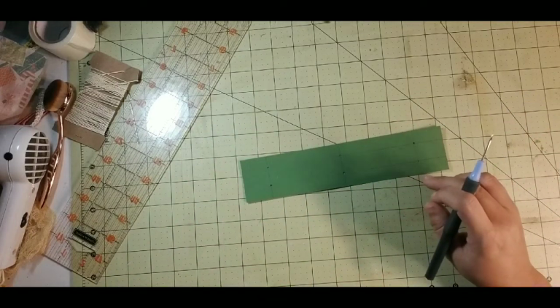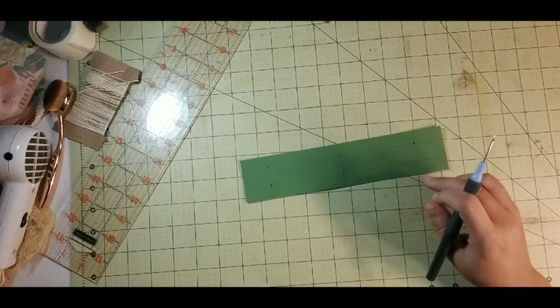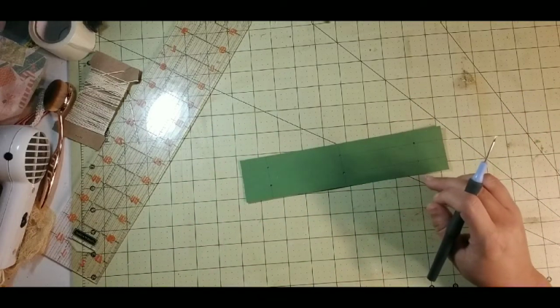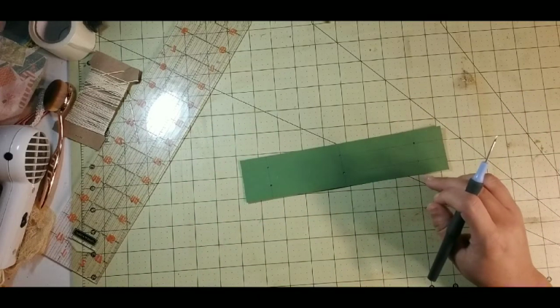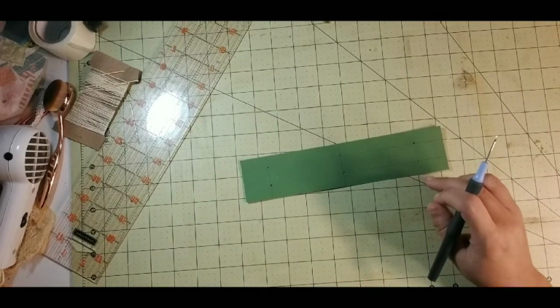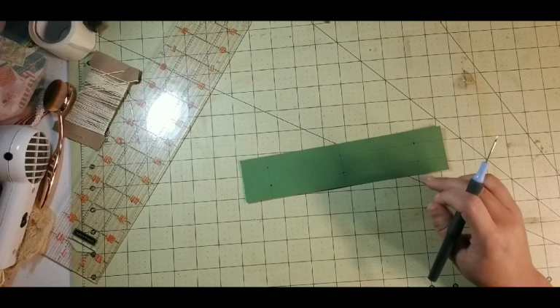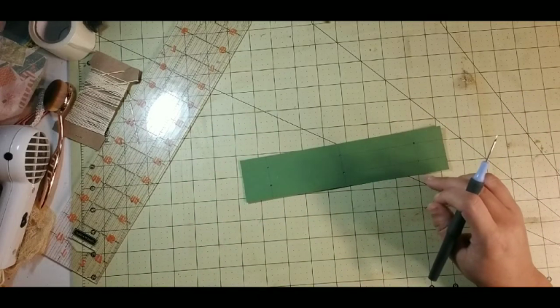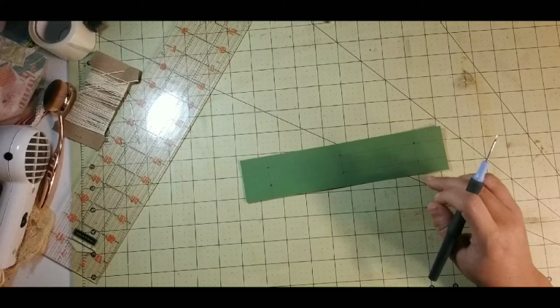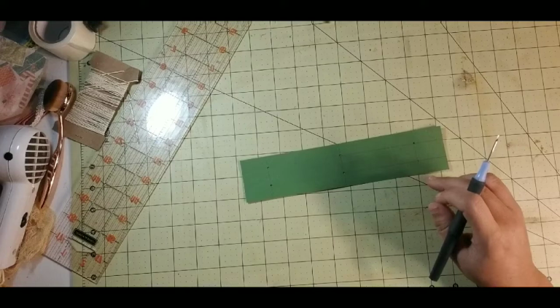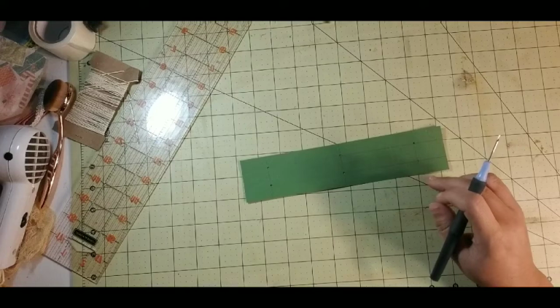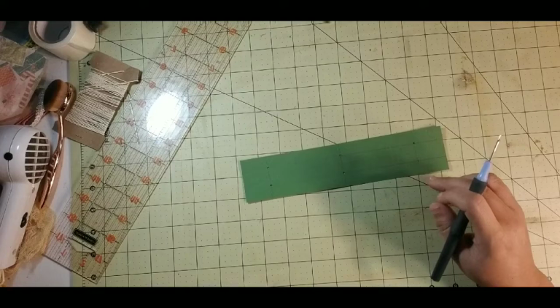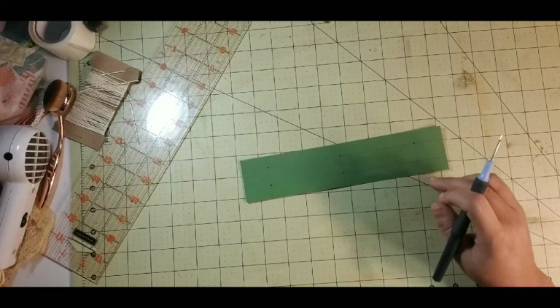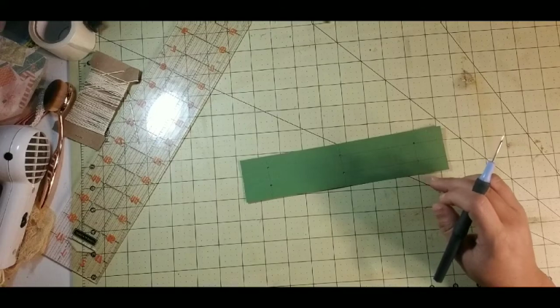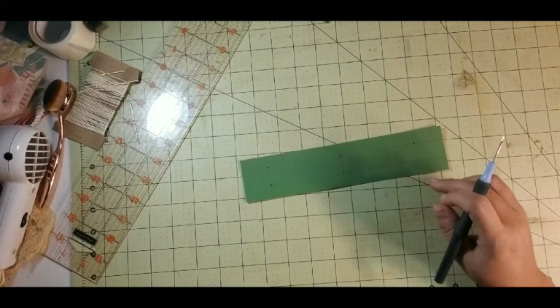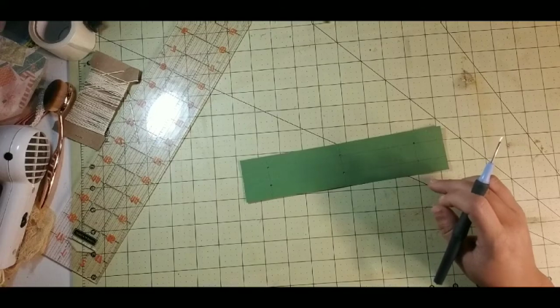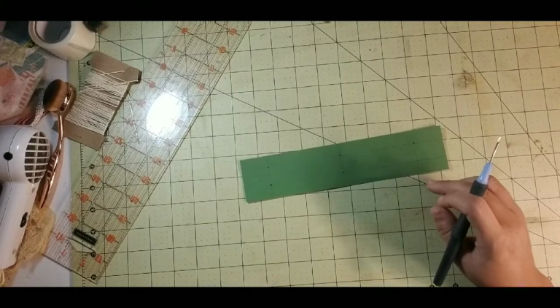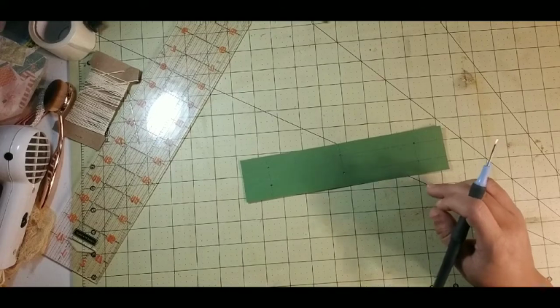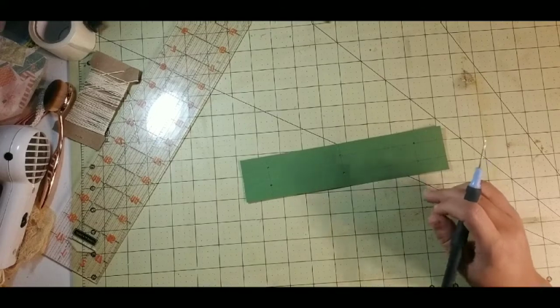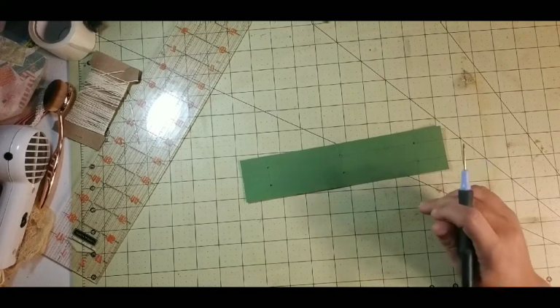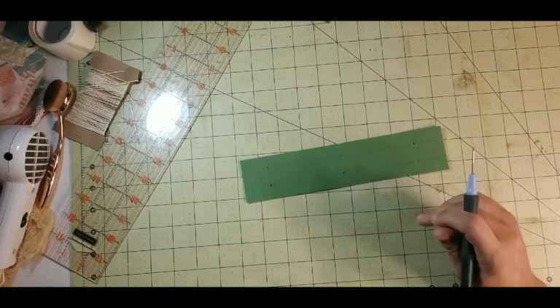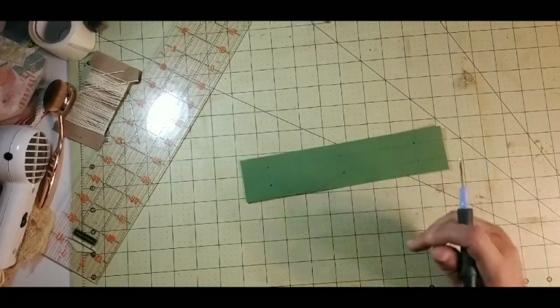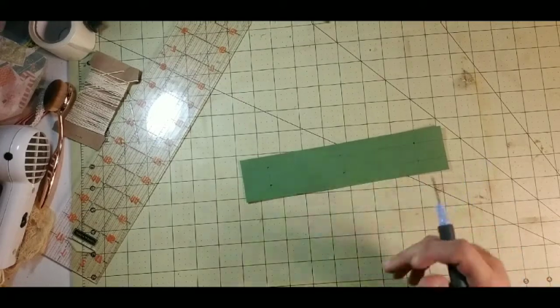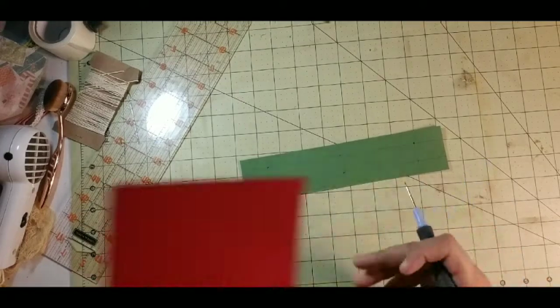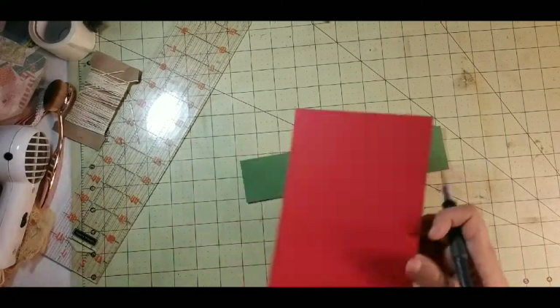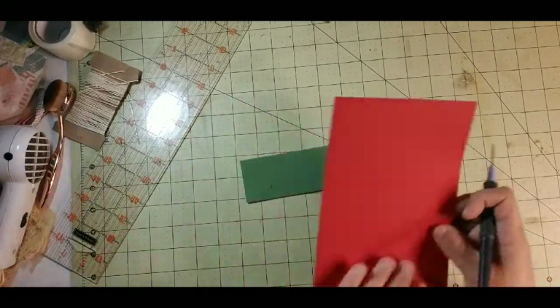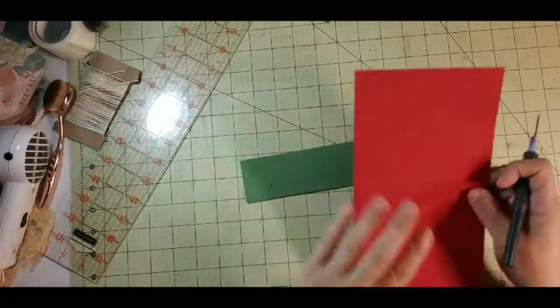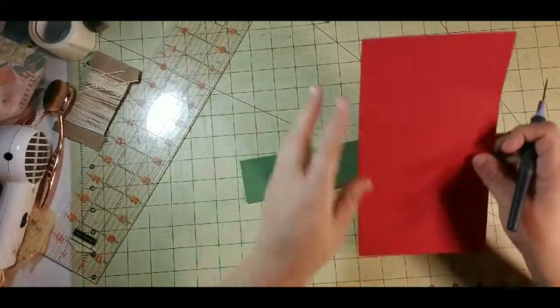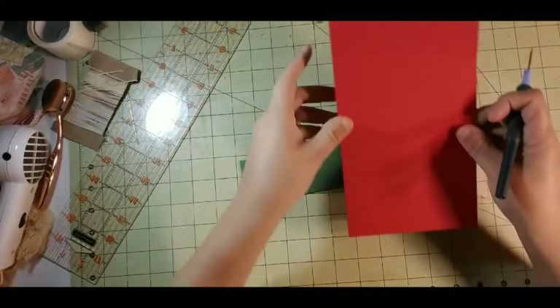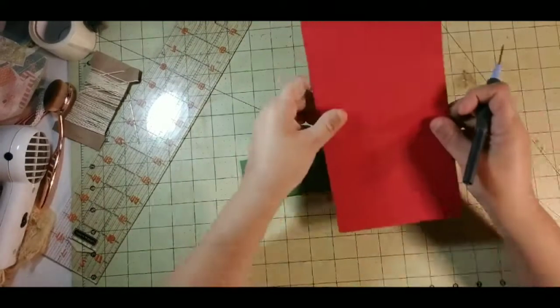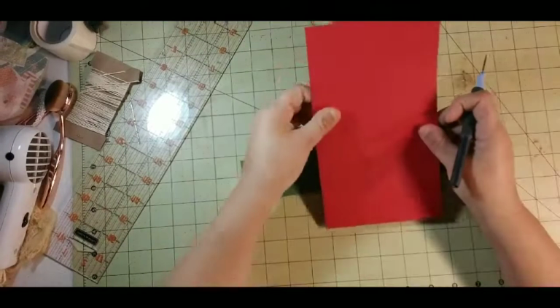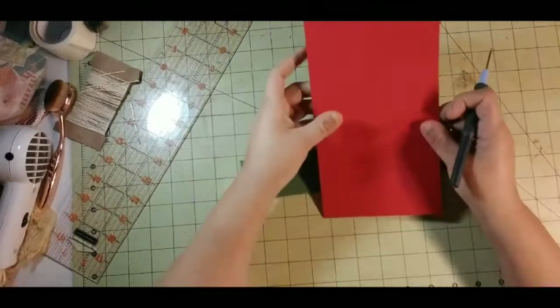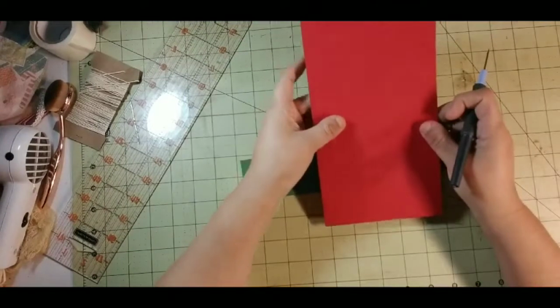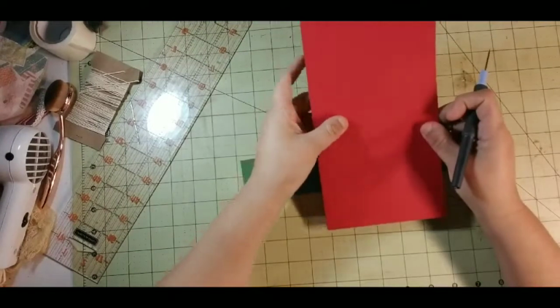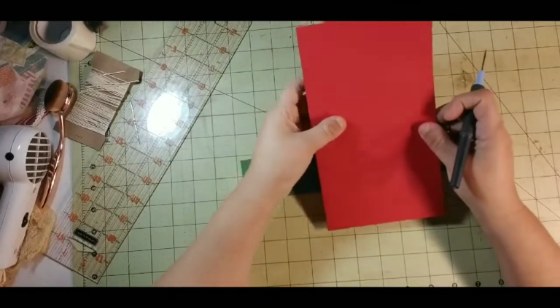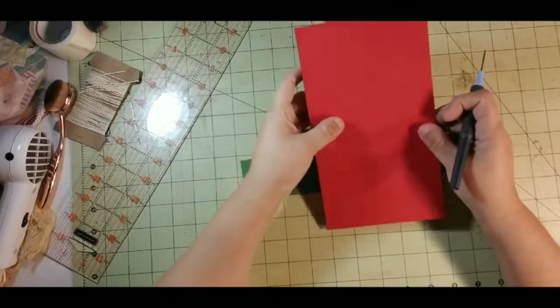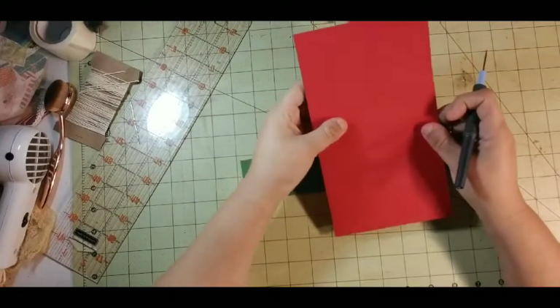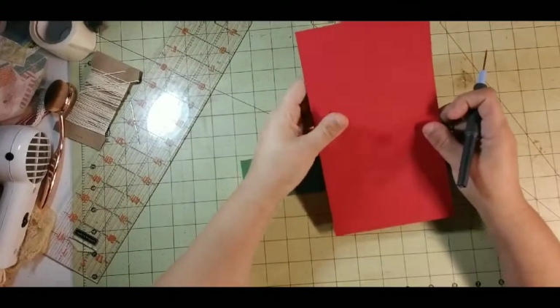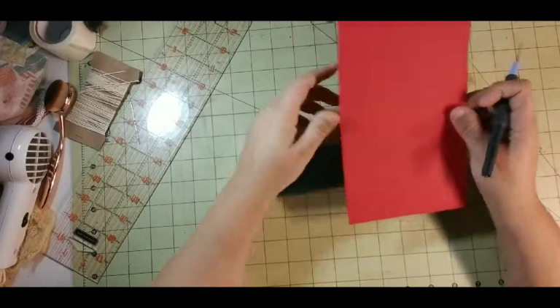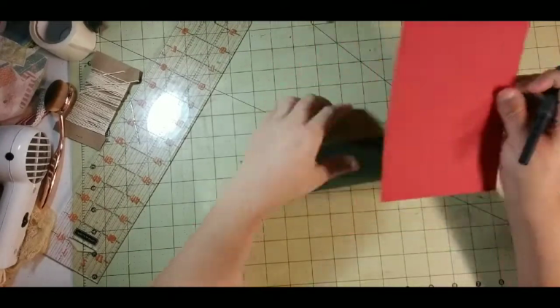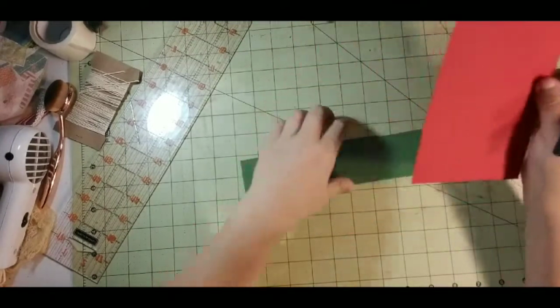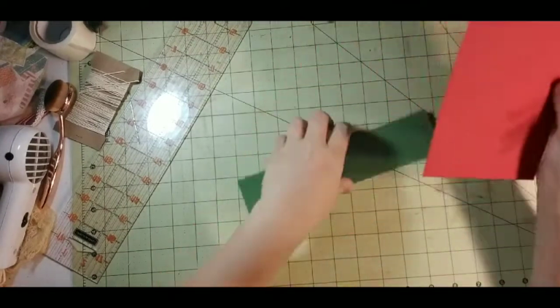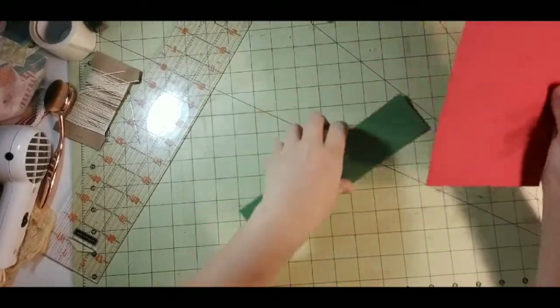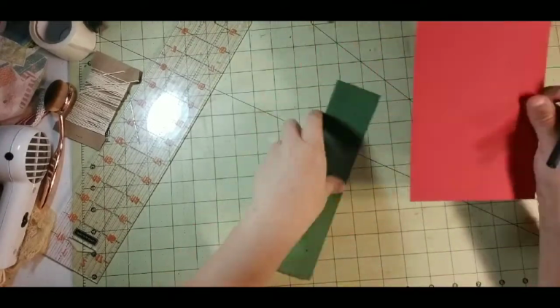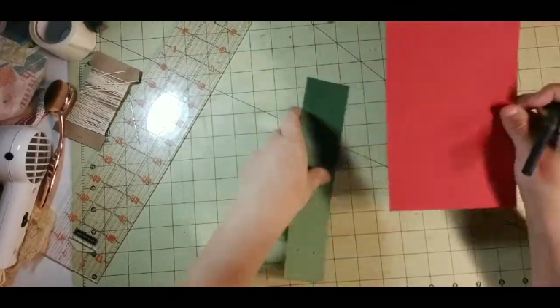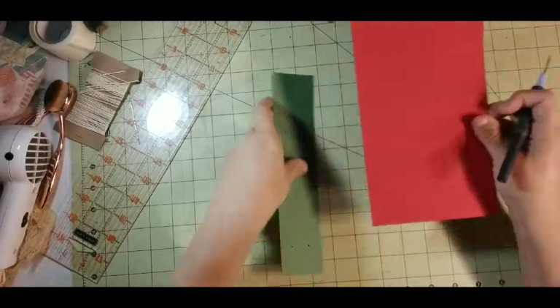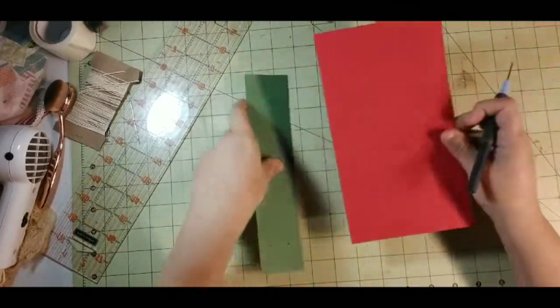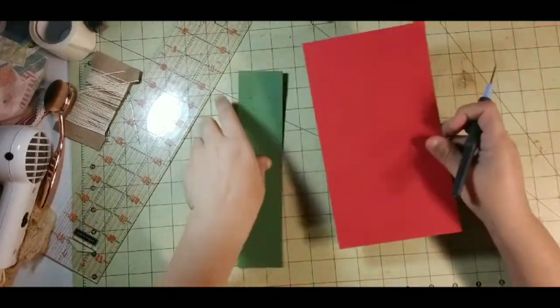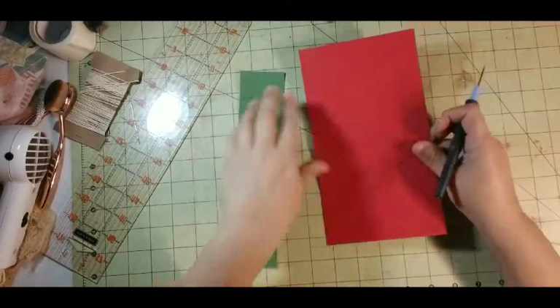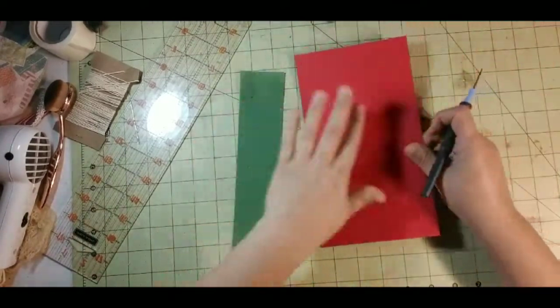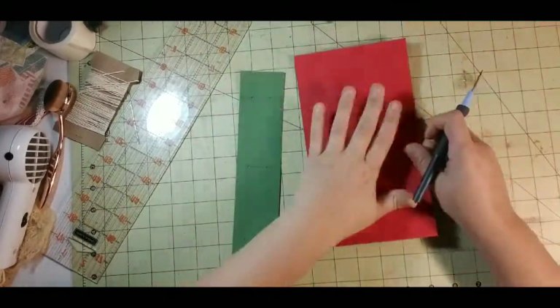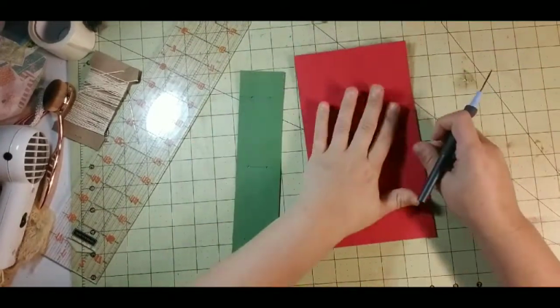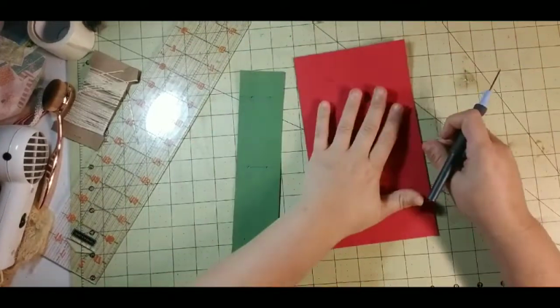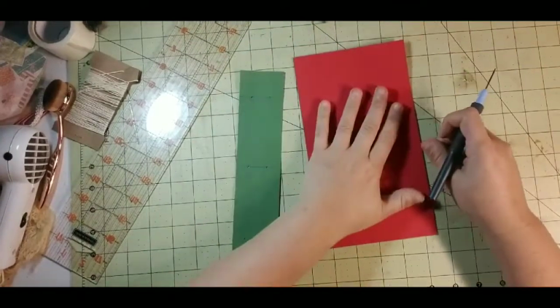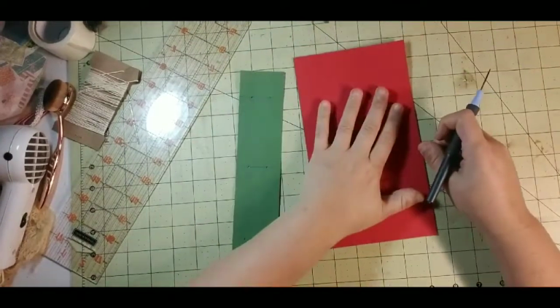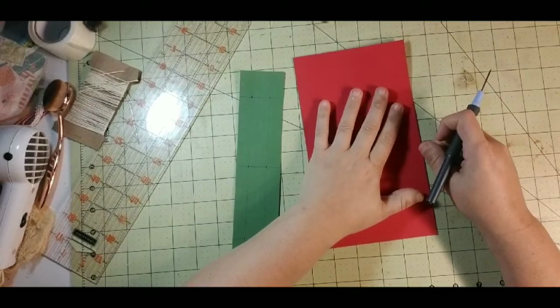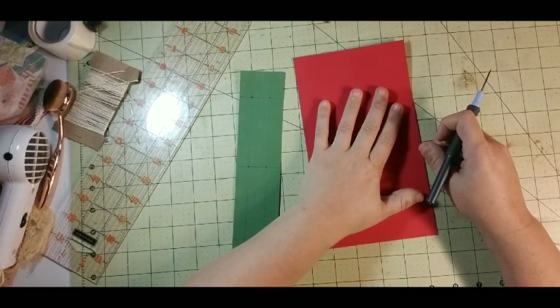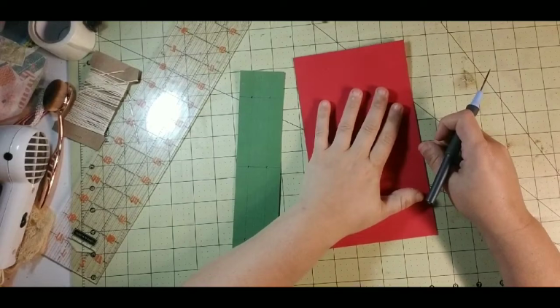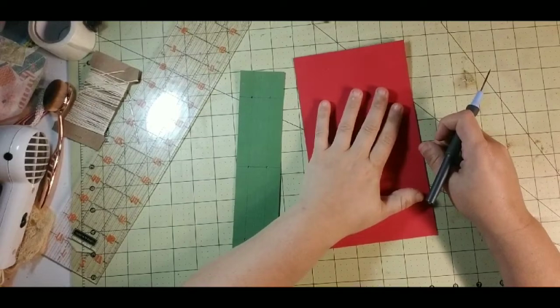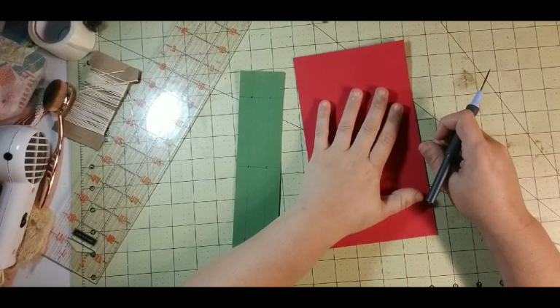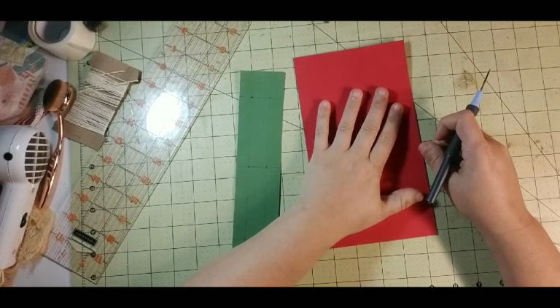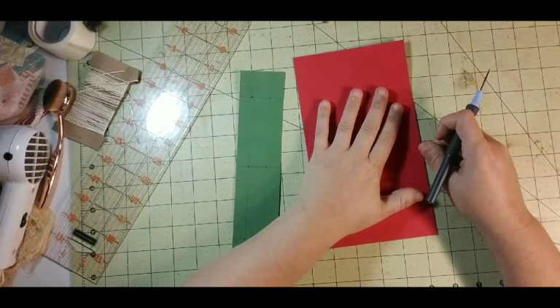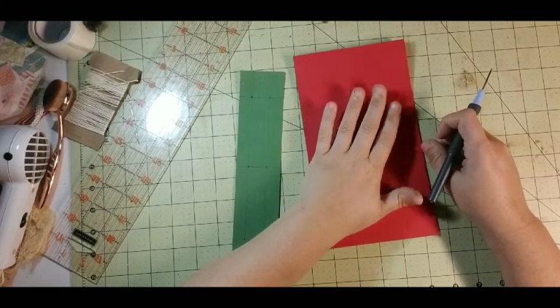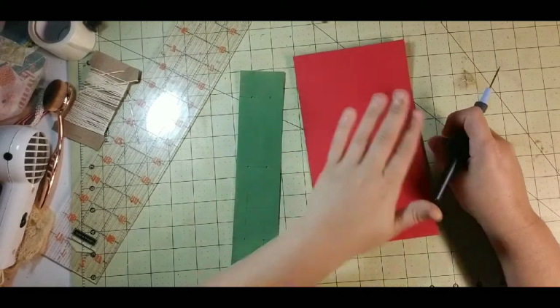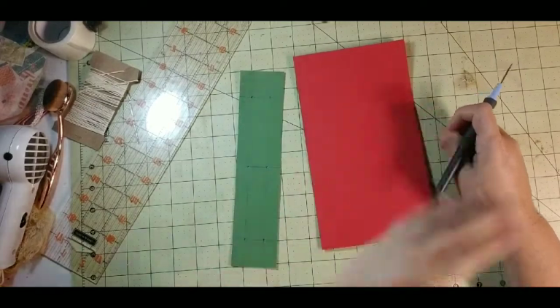I'm just going to poke a hole through each one of these — just make sure you keep your fingers out of the way. What I do is put the tool against the mat, then just sort of pull the paper up. That marked those for us. Now to do our hidden spine, I'm going to go ahead and poke our holes in there where we need them.